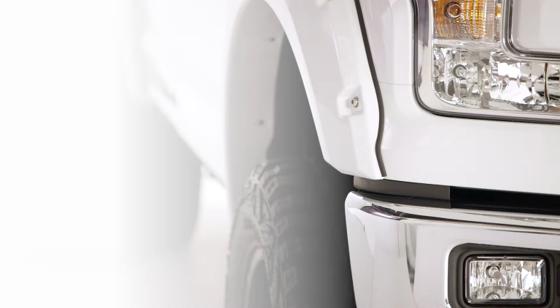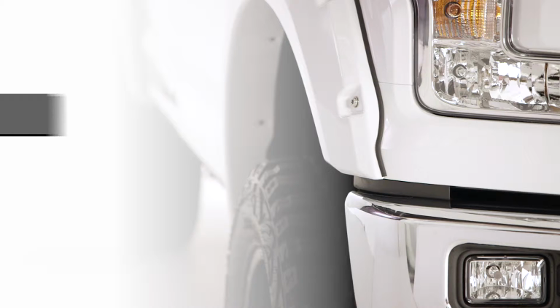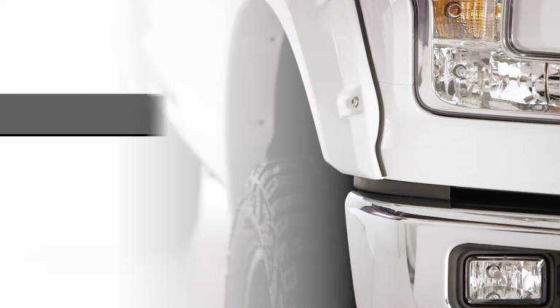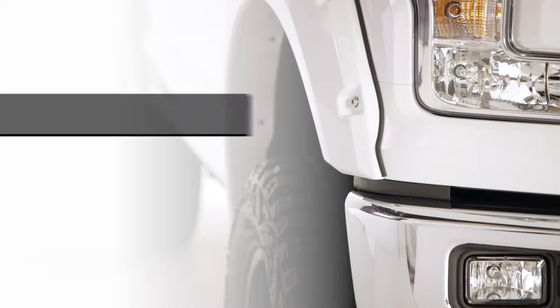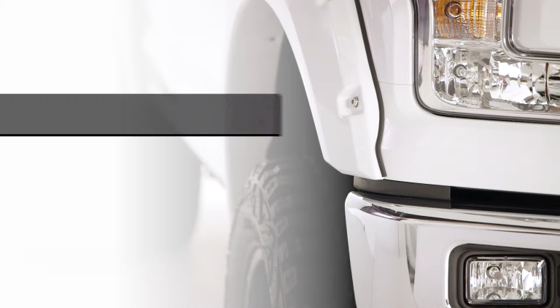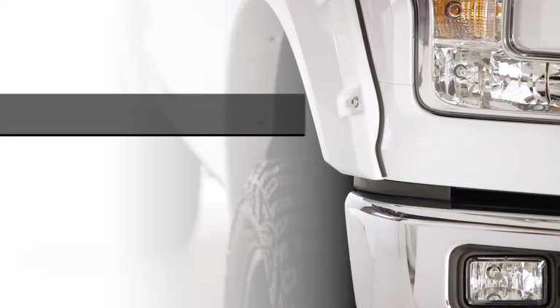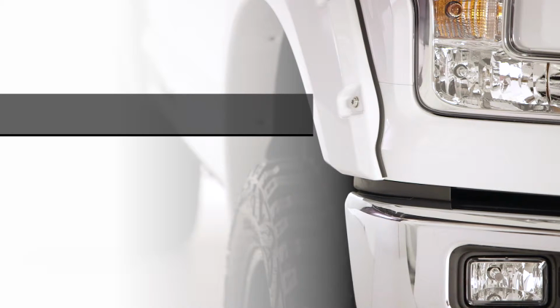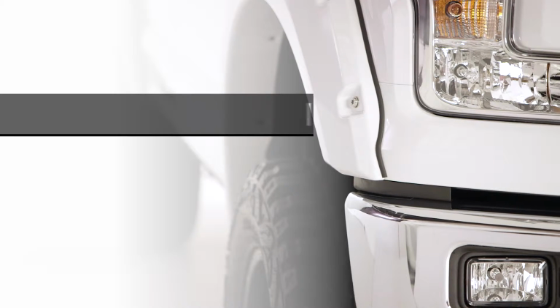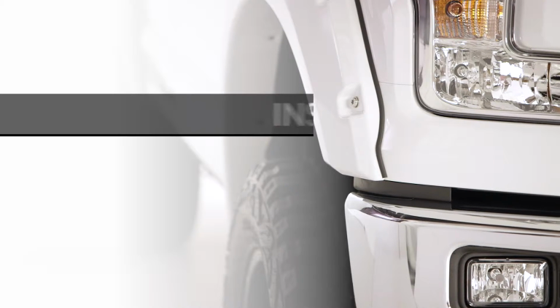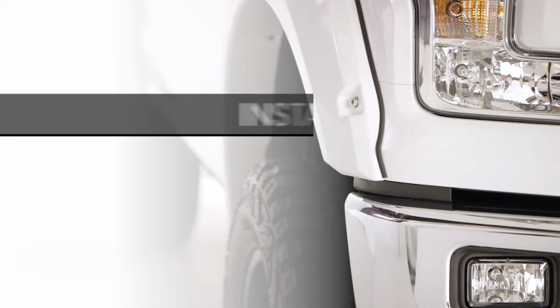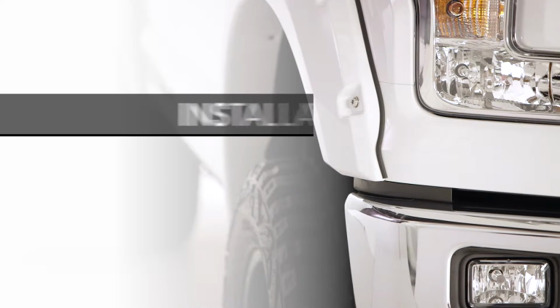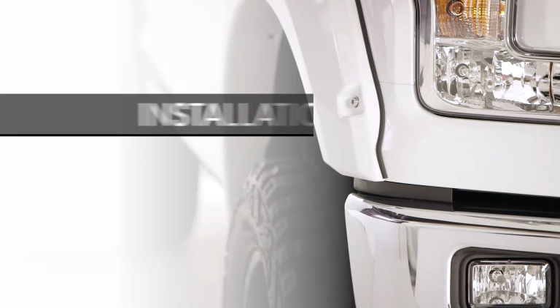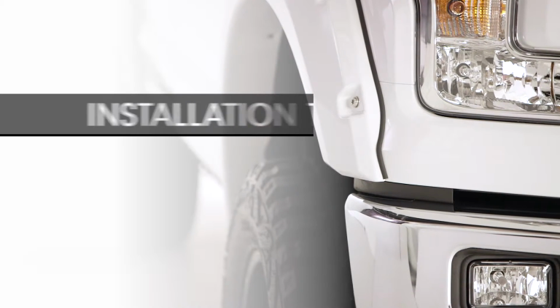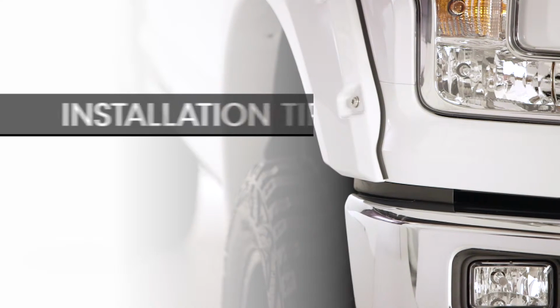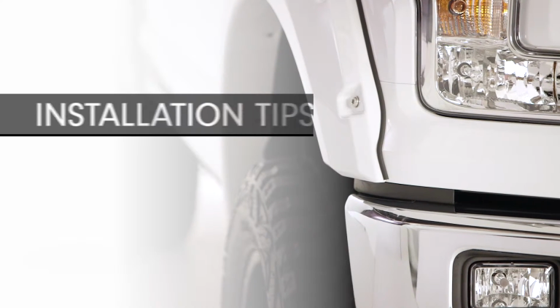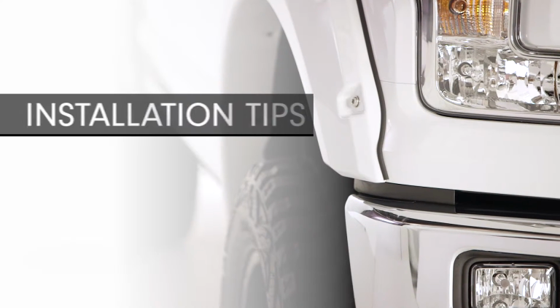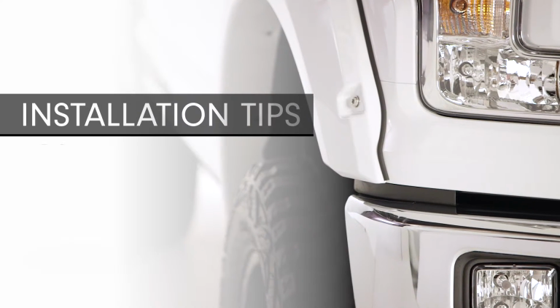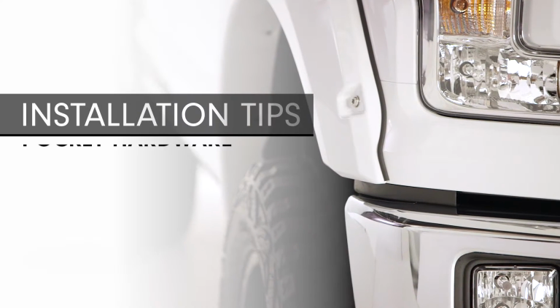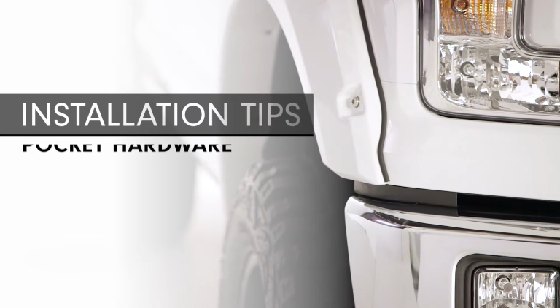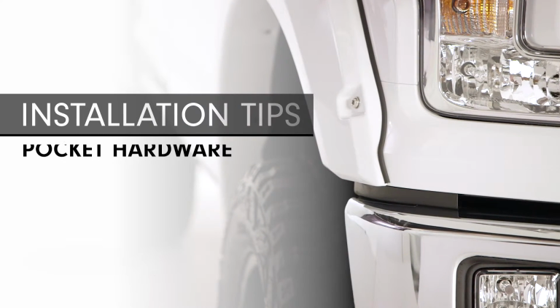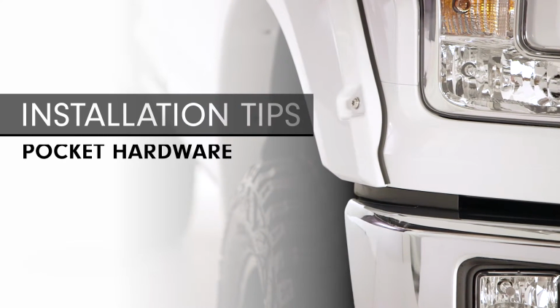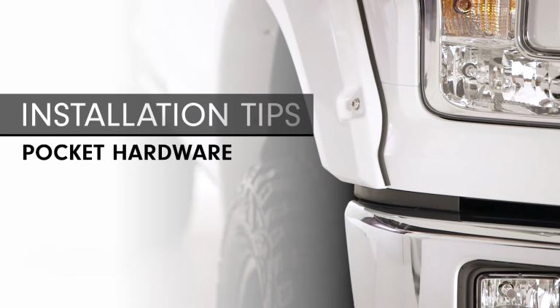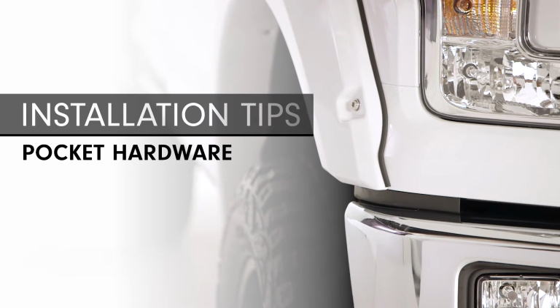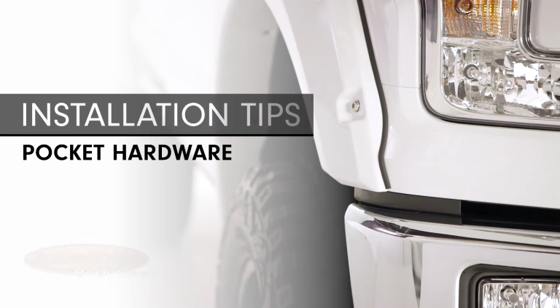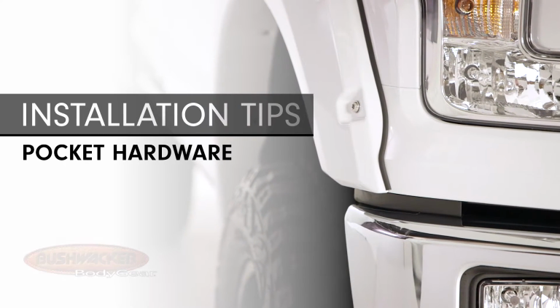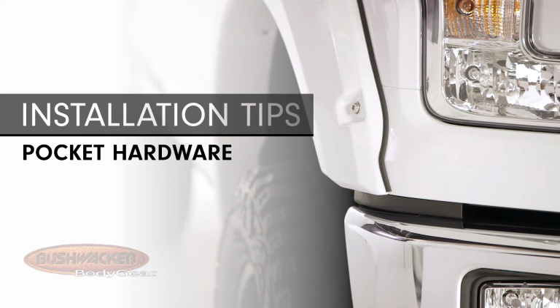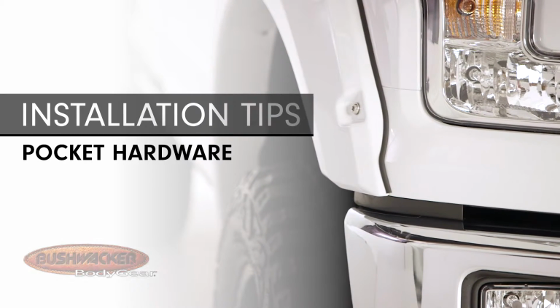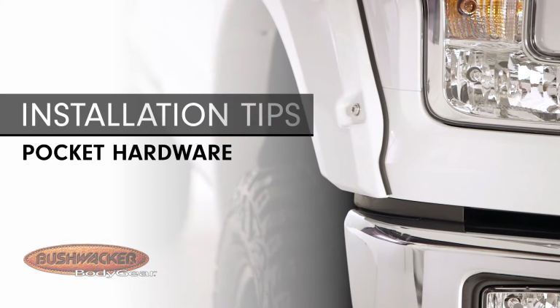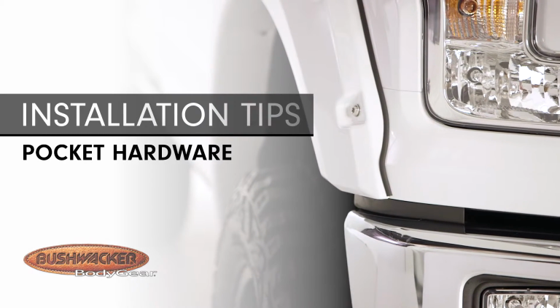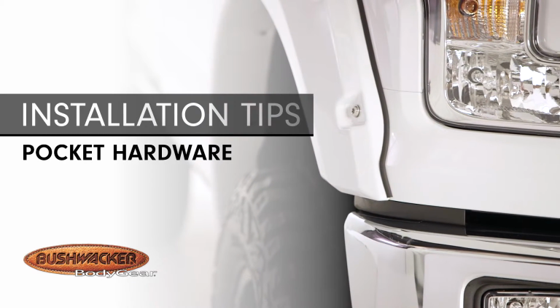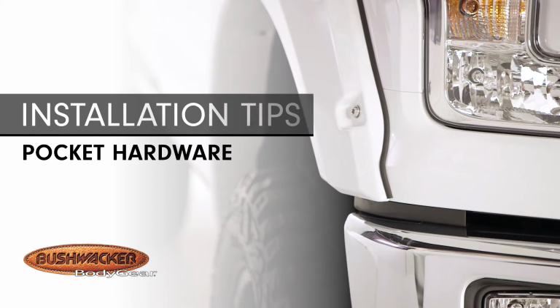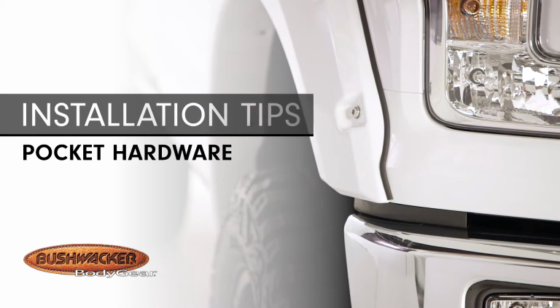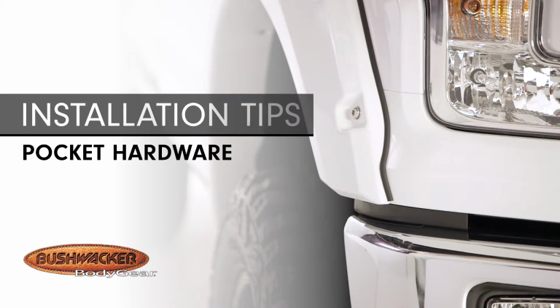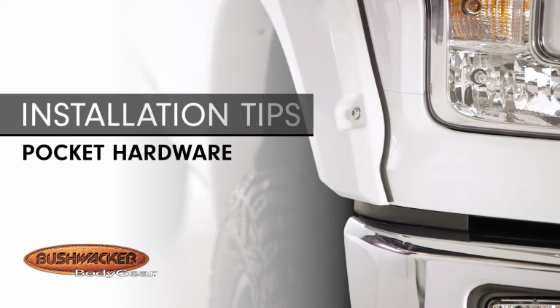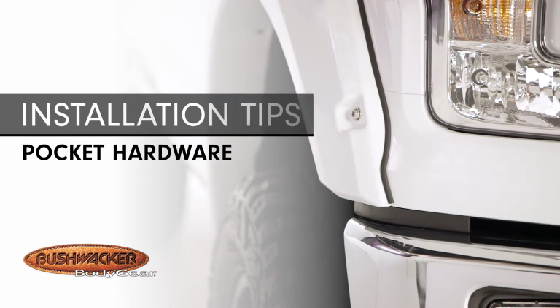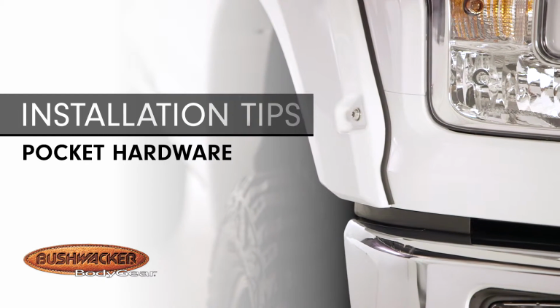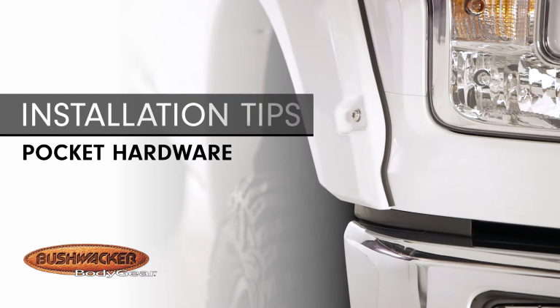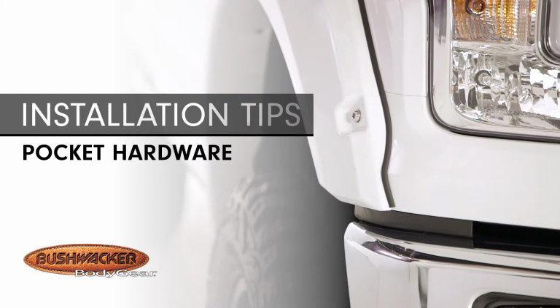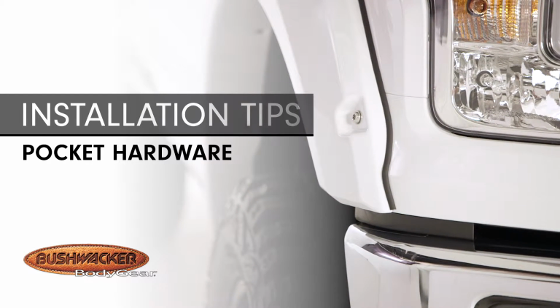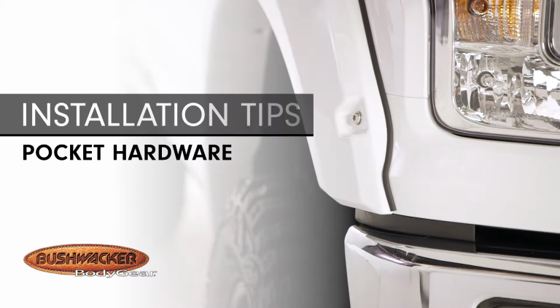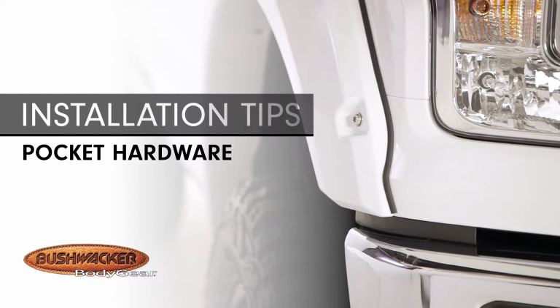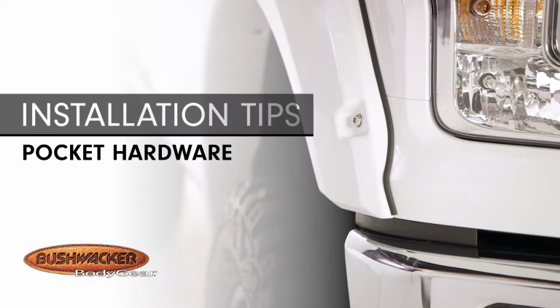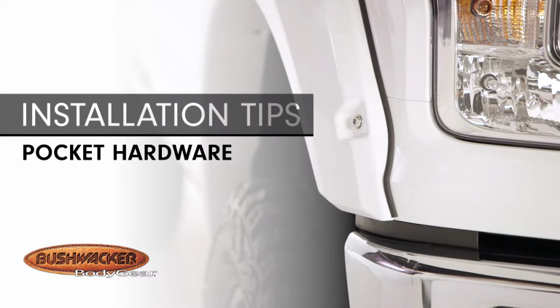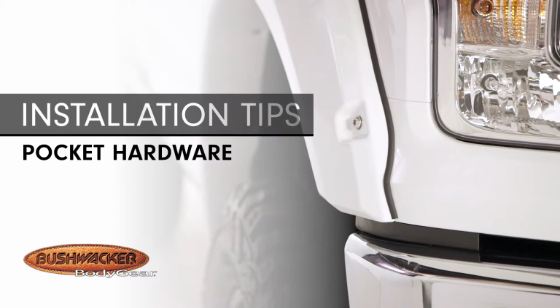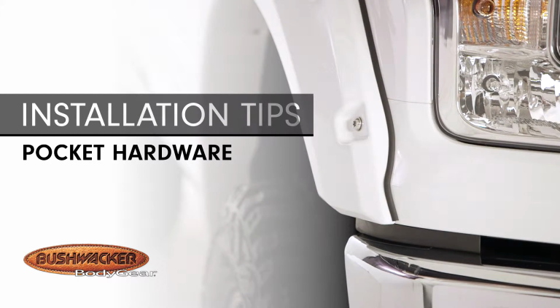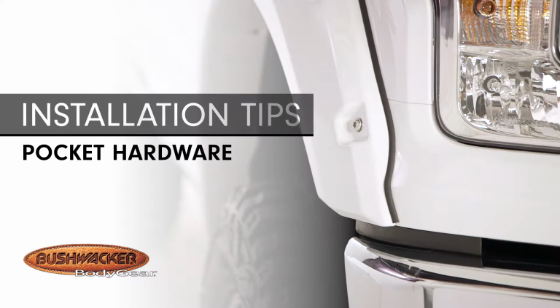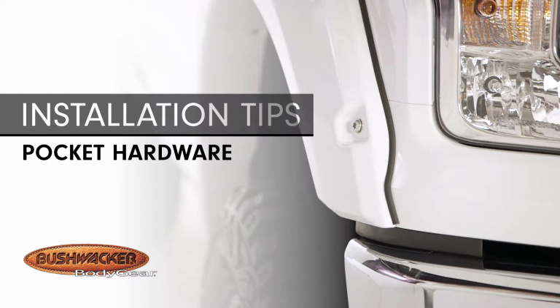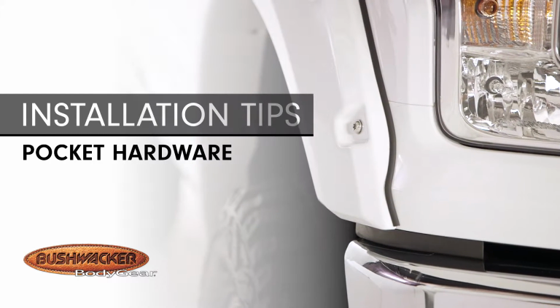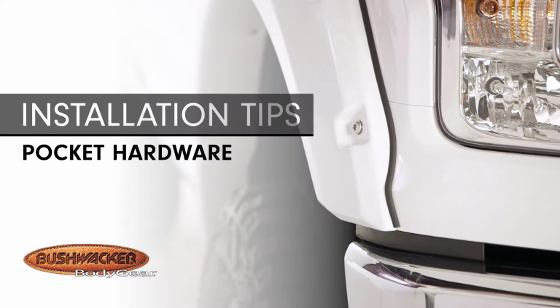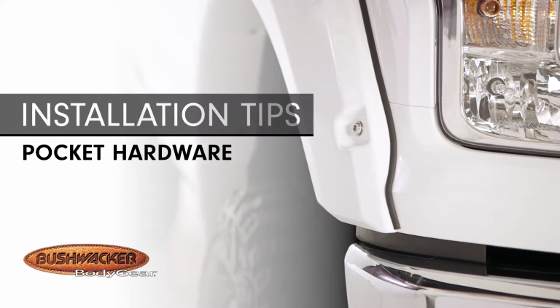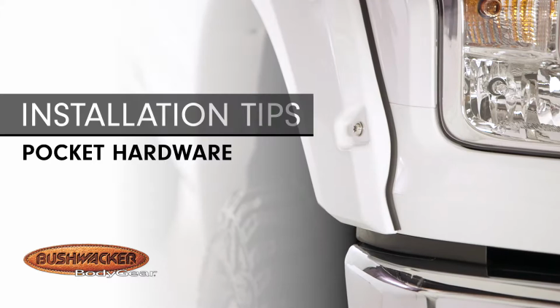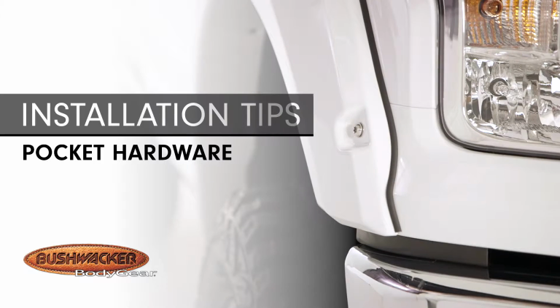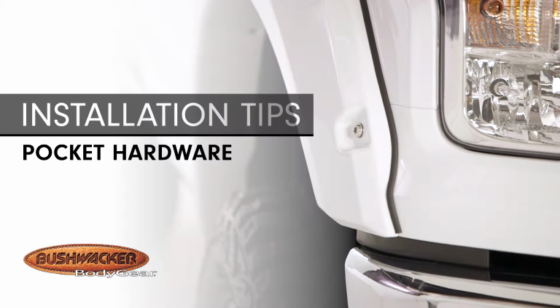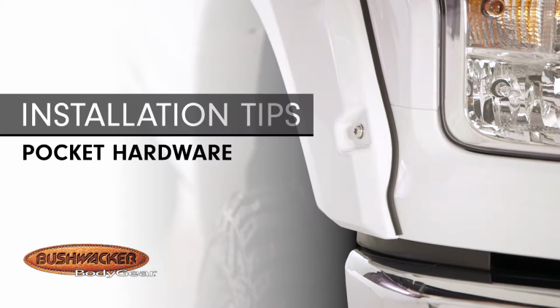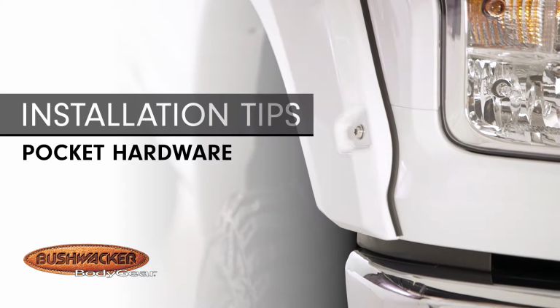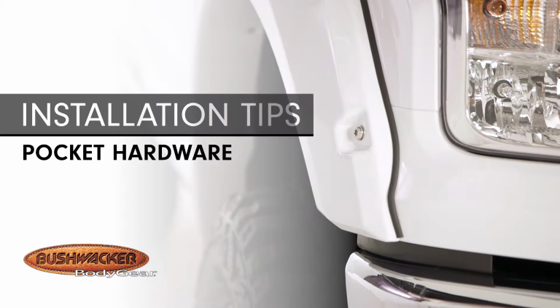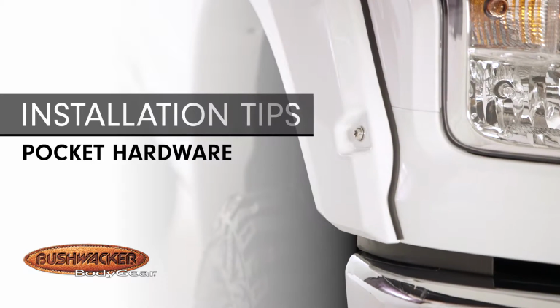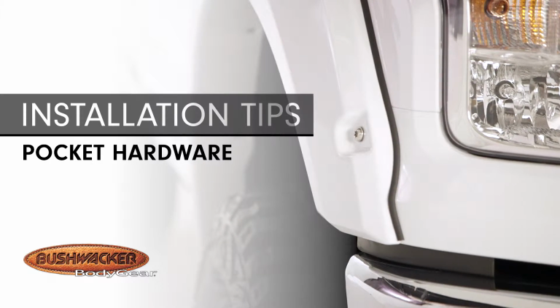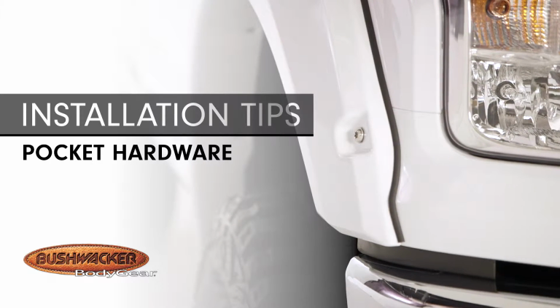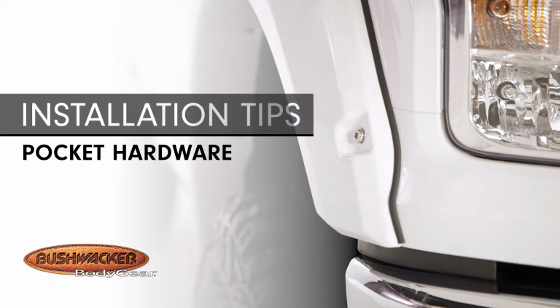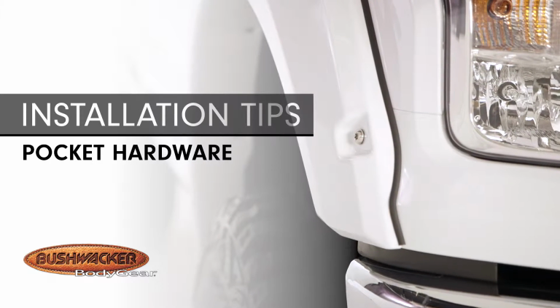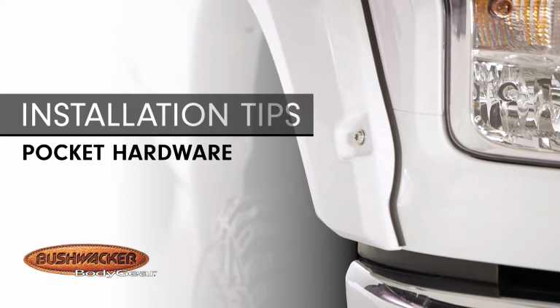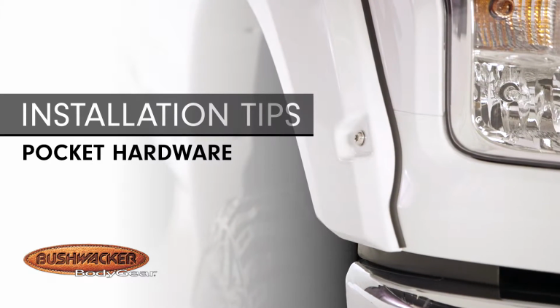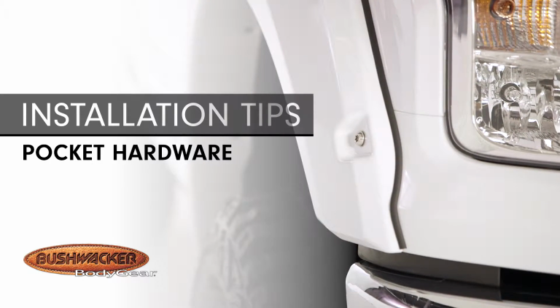Bushwacker pocket-style fender flares give your vehicle the appearance of a bolted-on flare without having to drill into the vehicle's sheet metal.